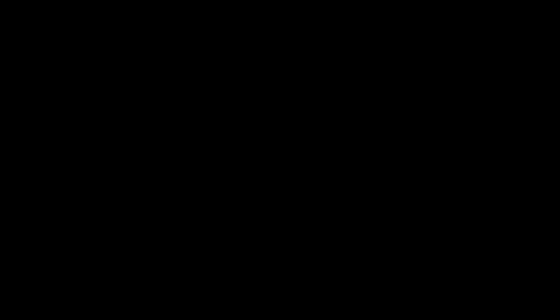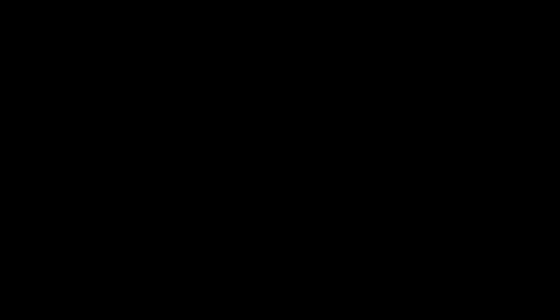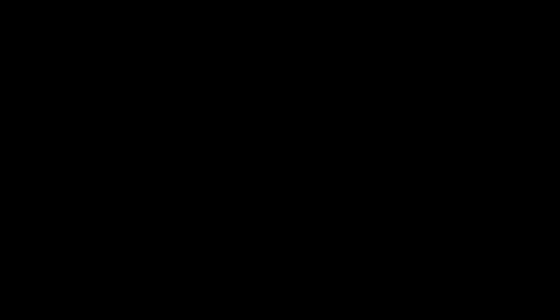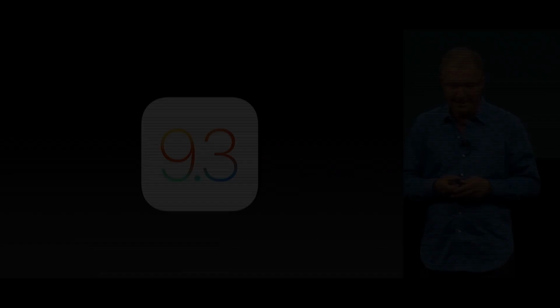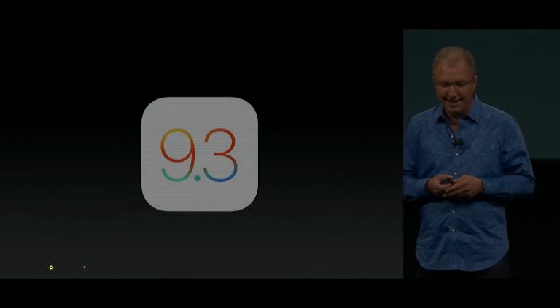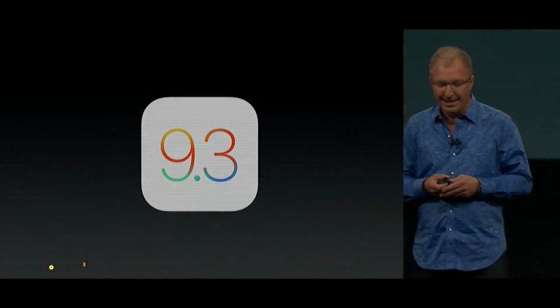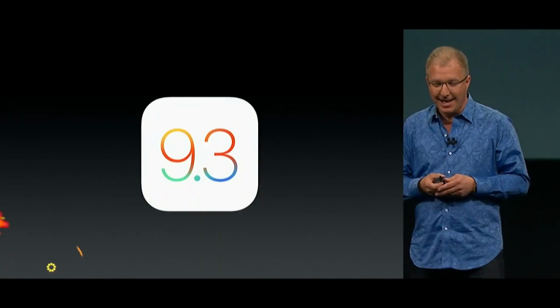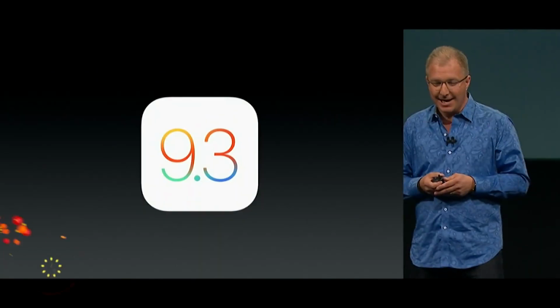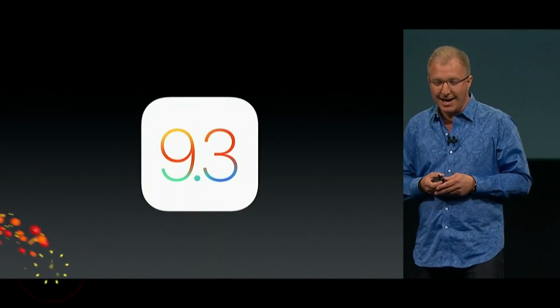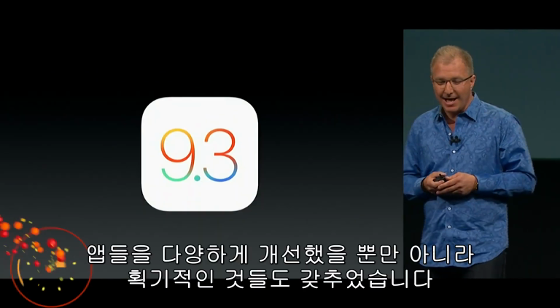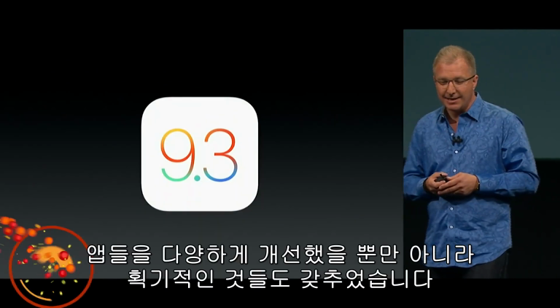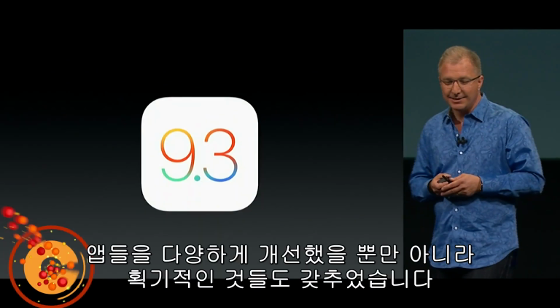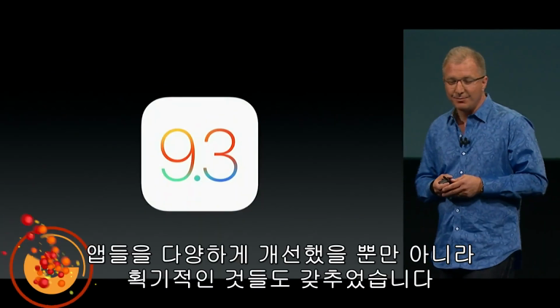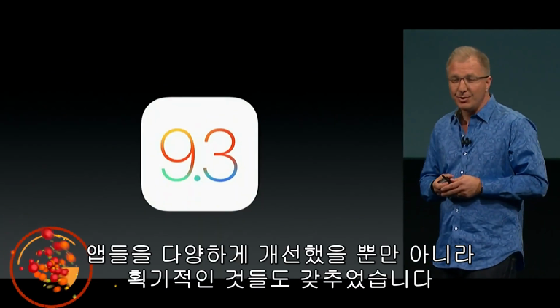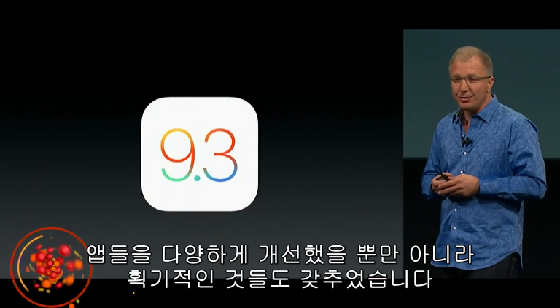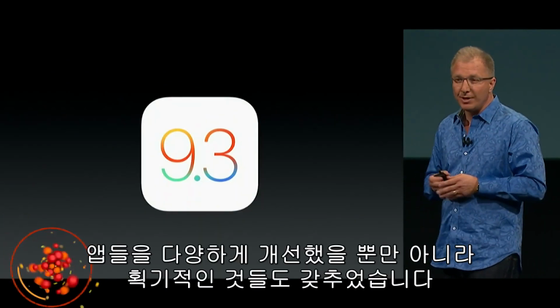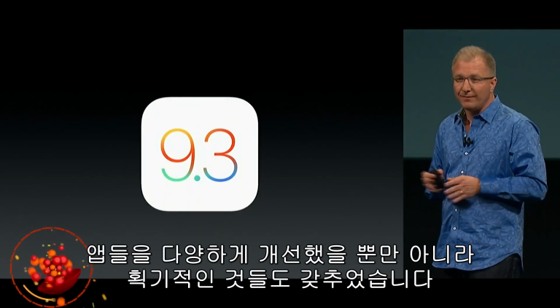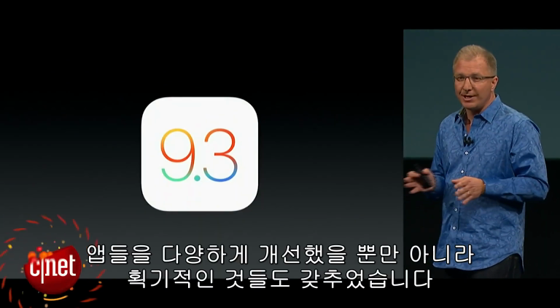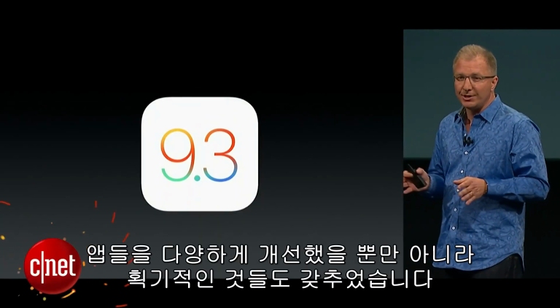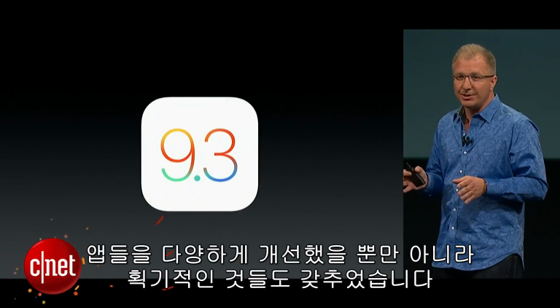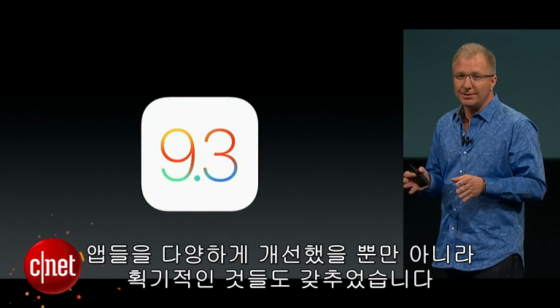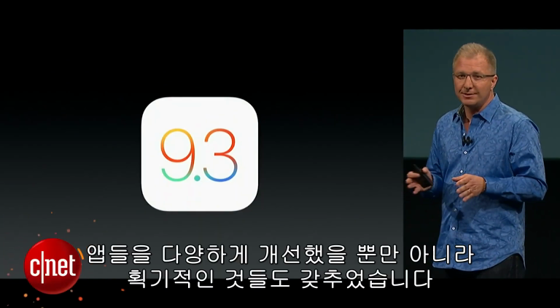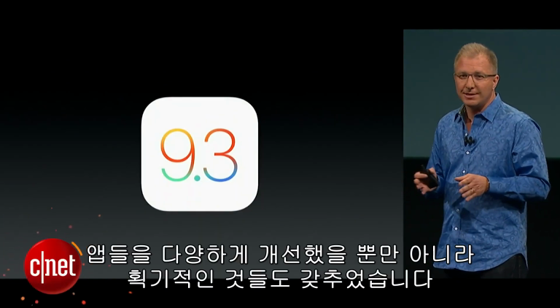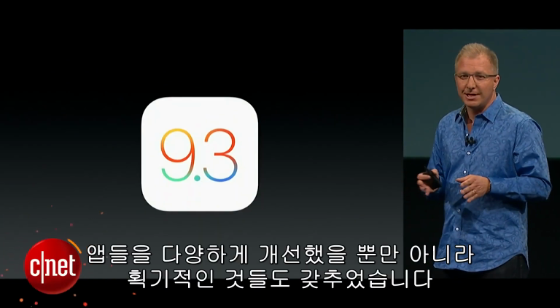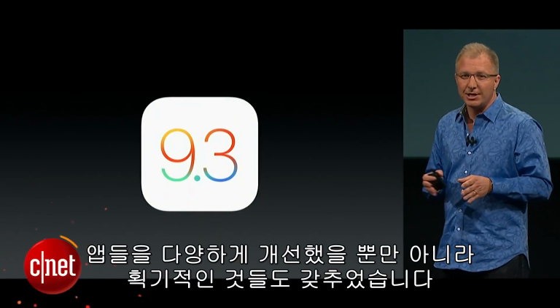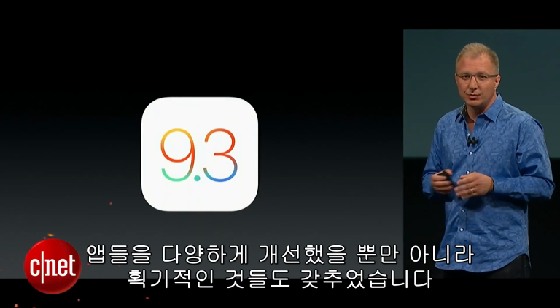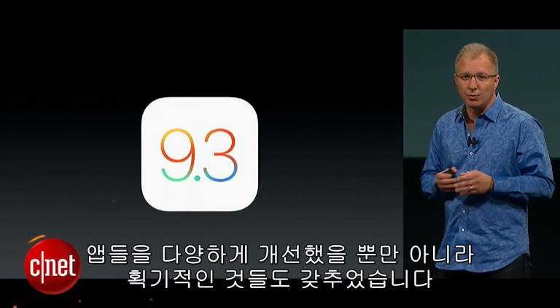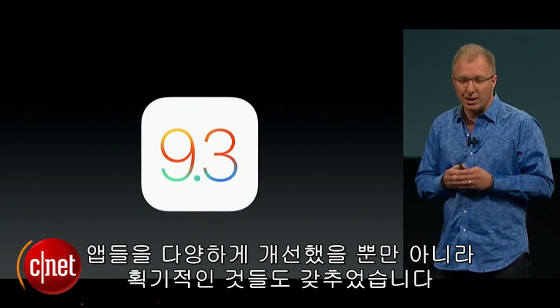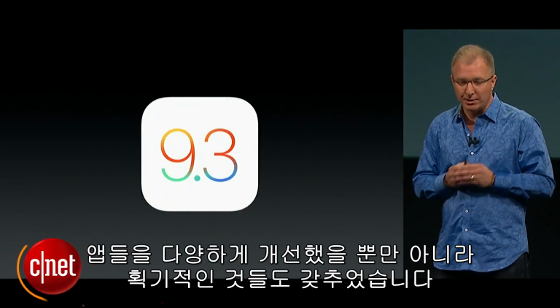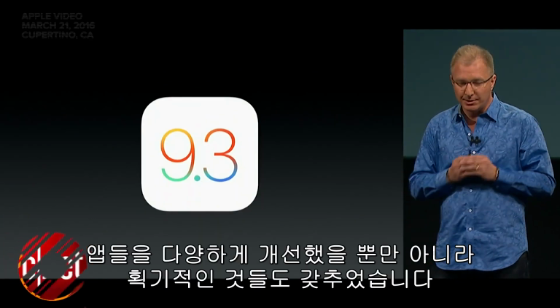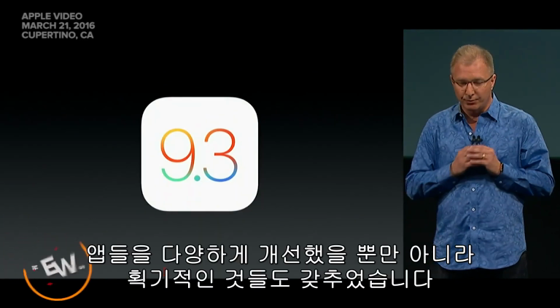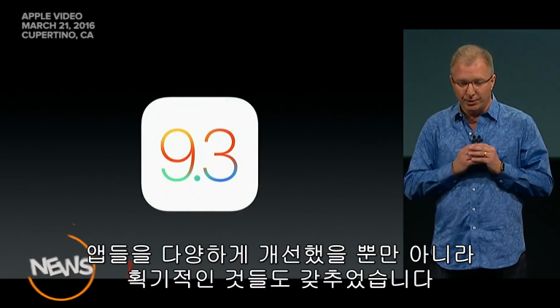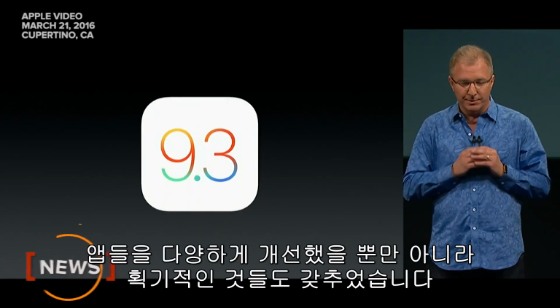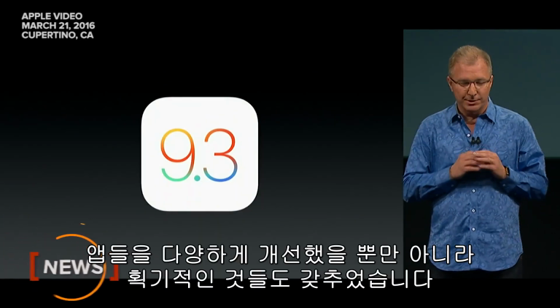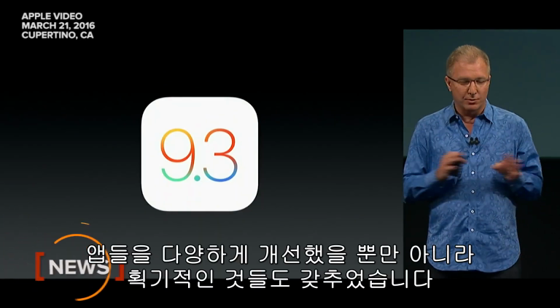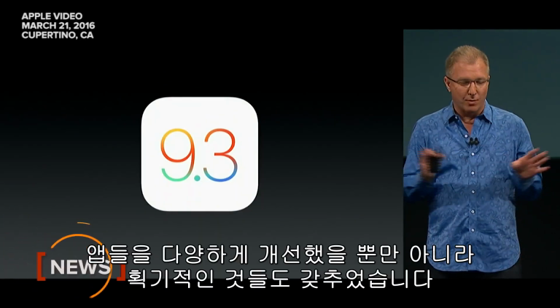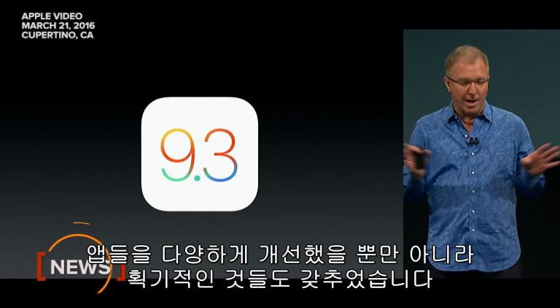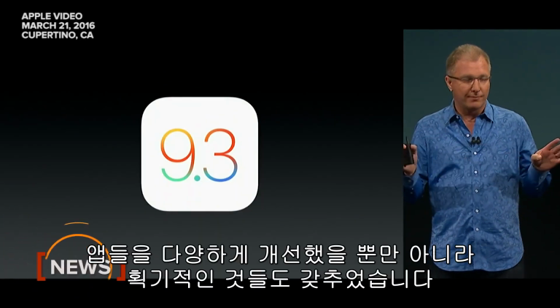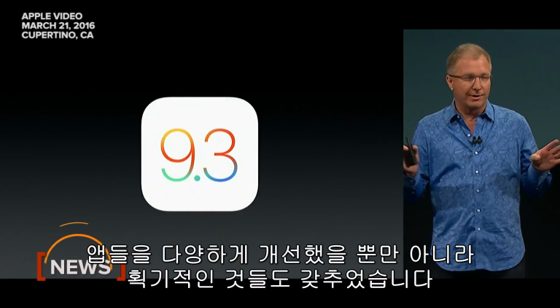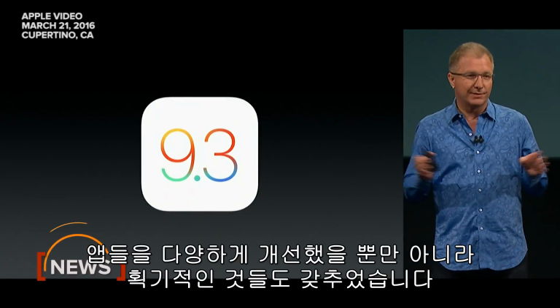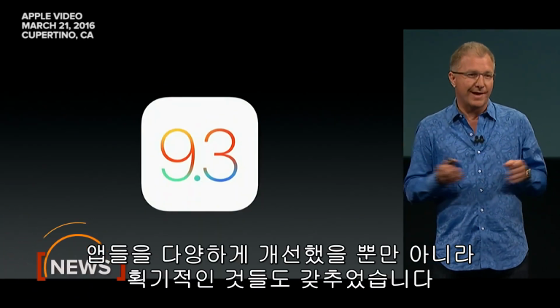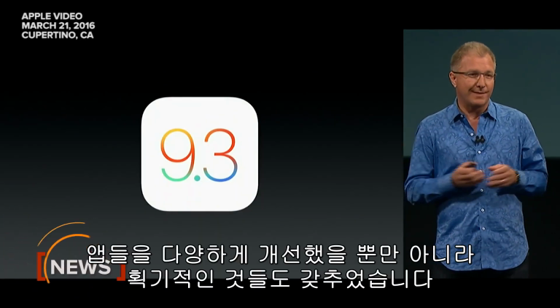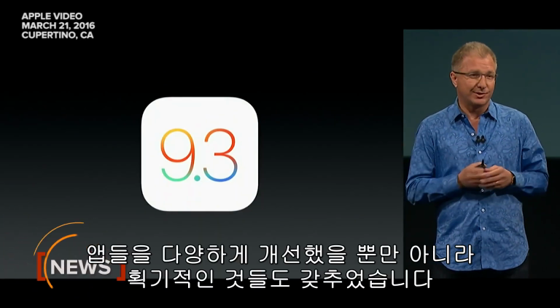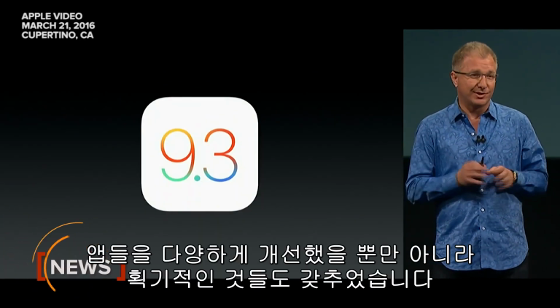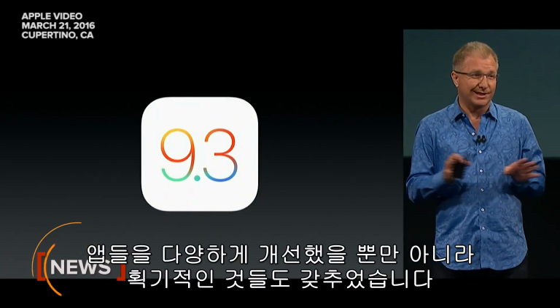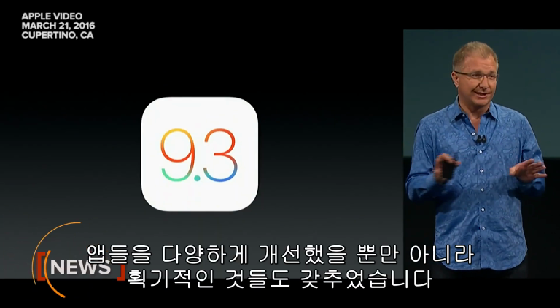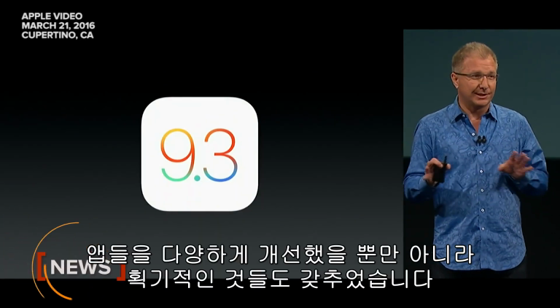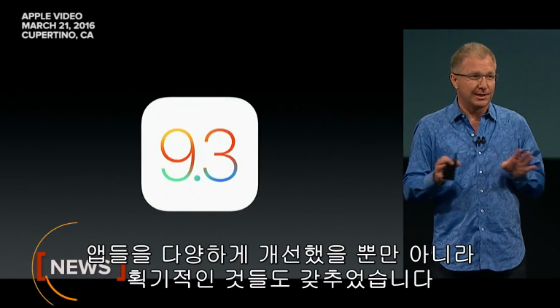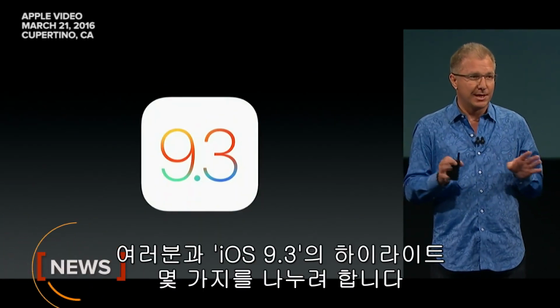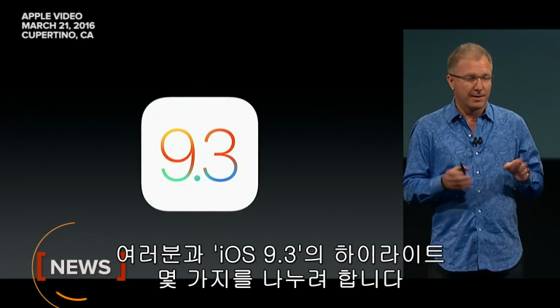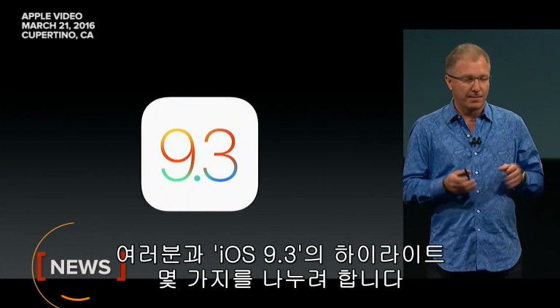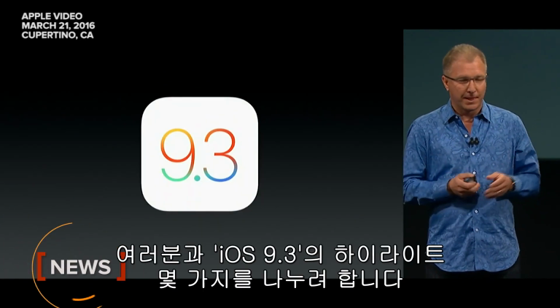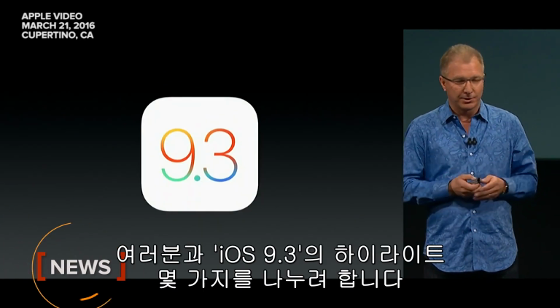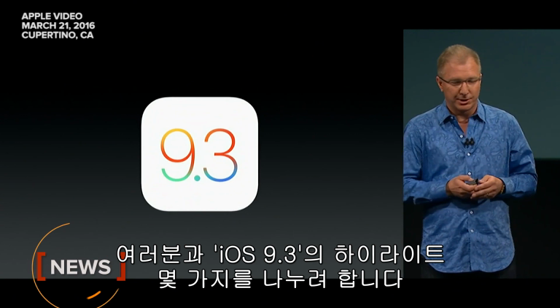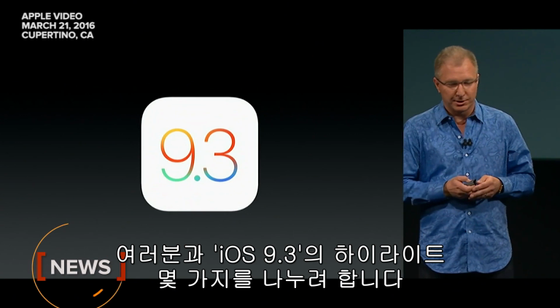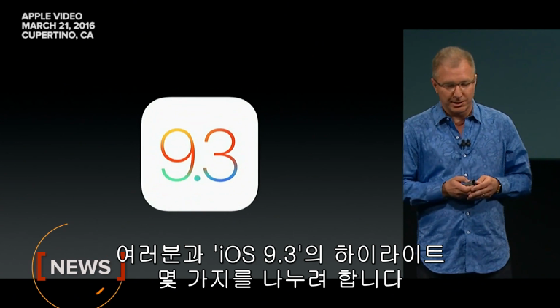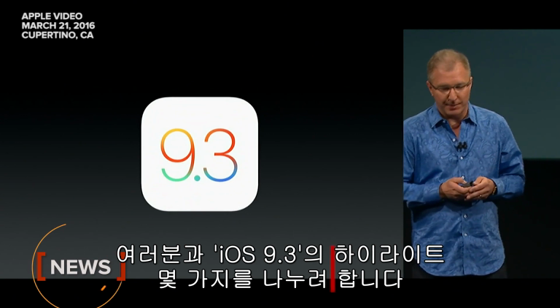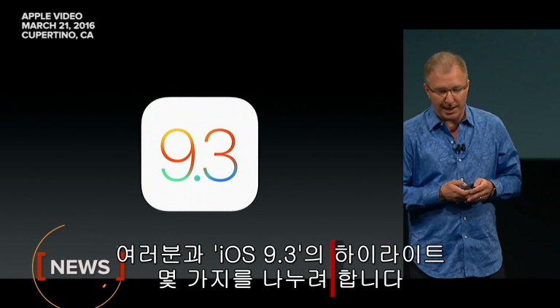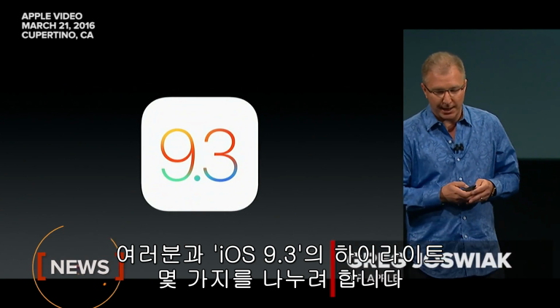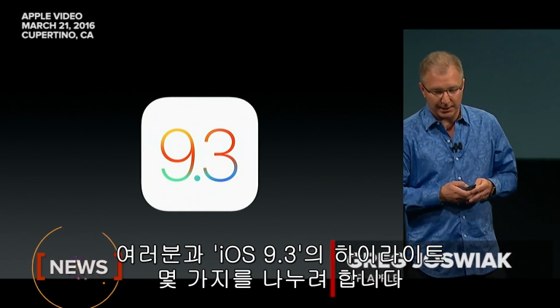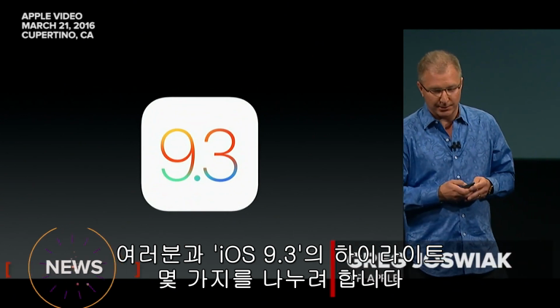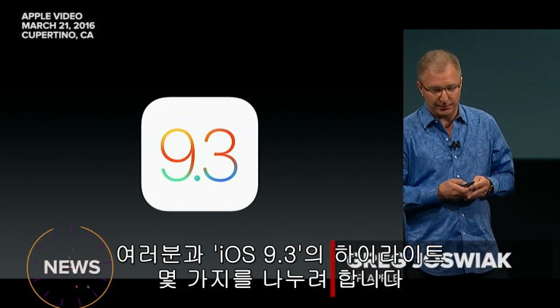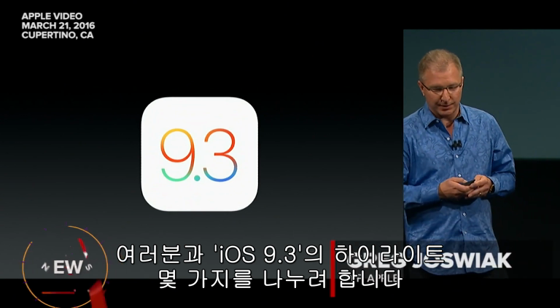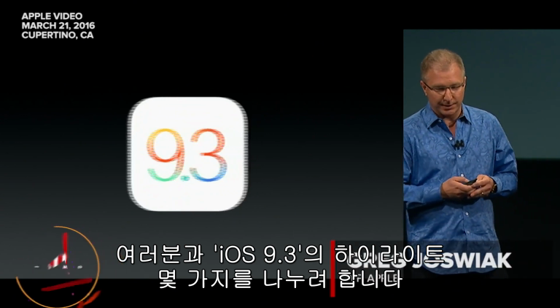It adds some new innovations as well as improvements to a wide range of apps. I'd like to share some of the highlights with you.